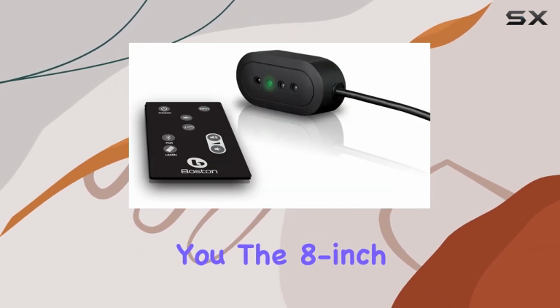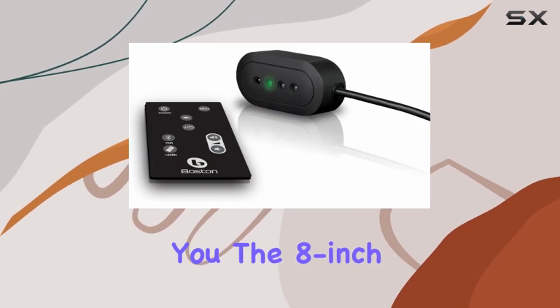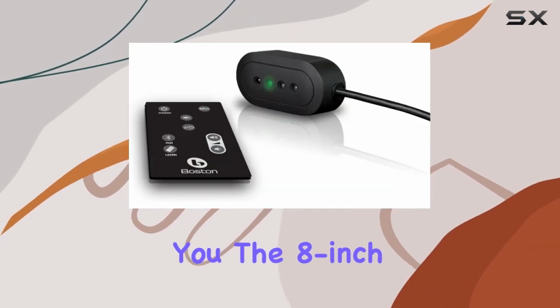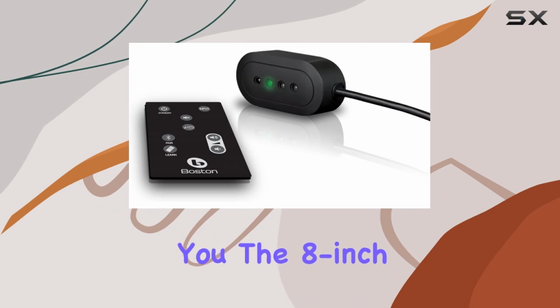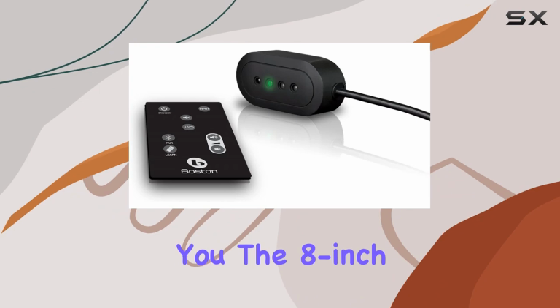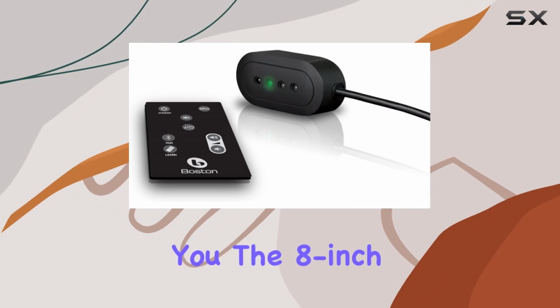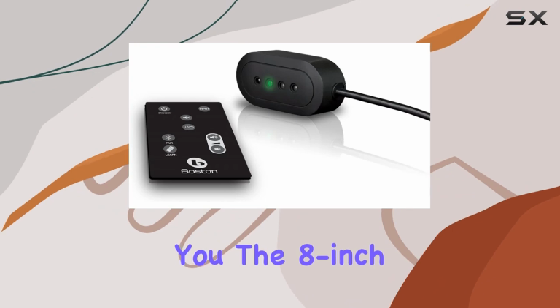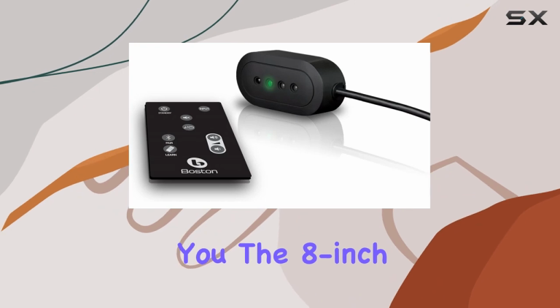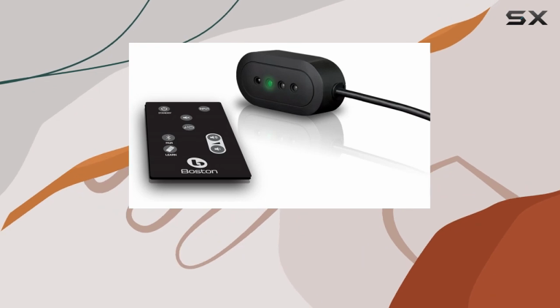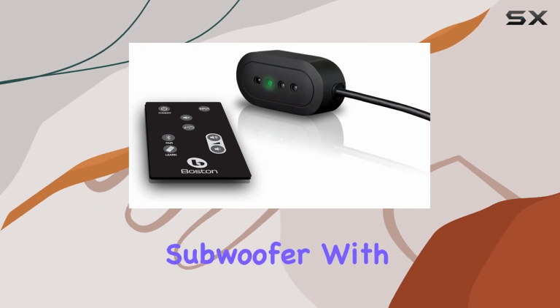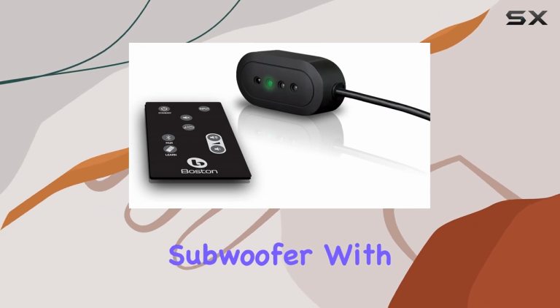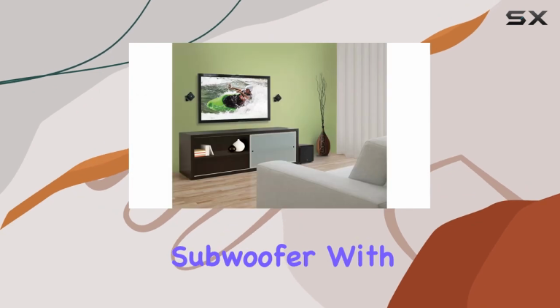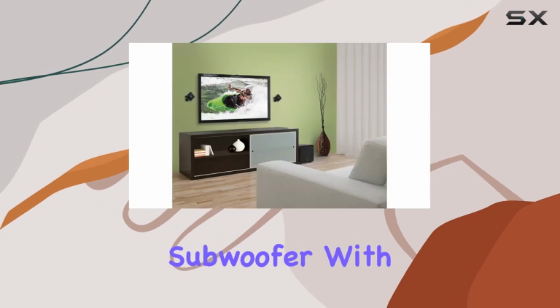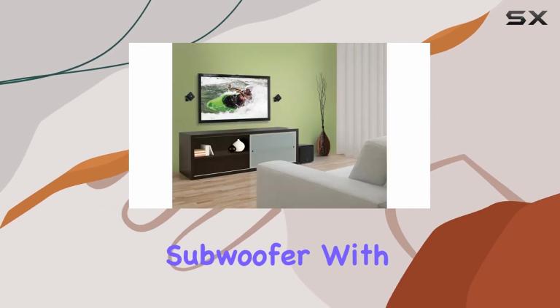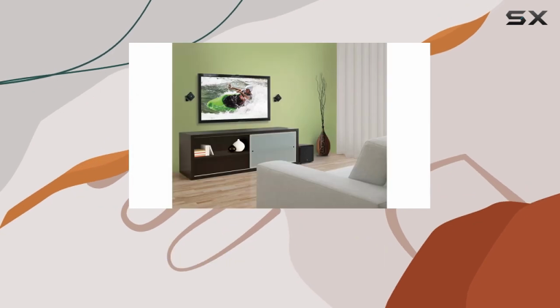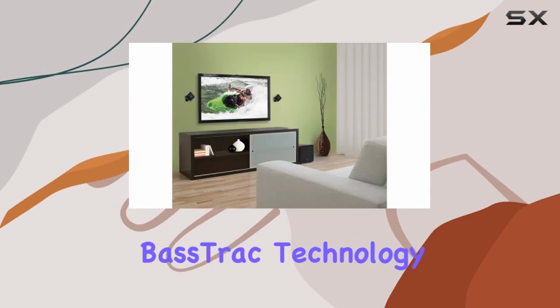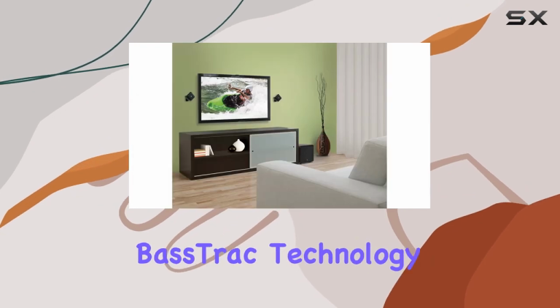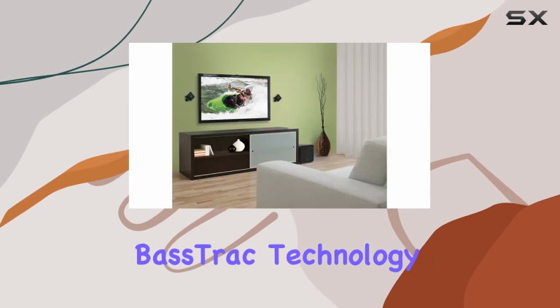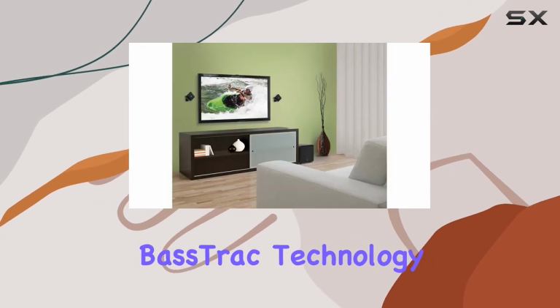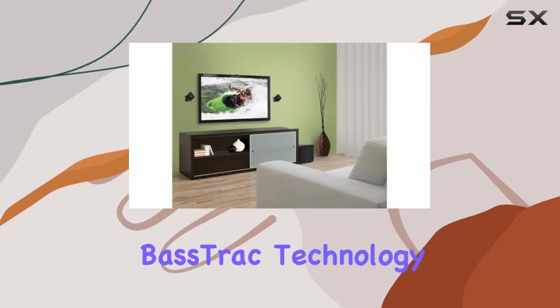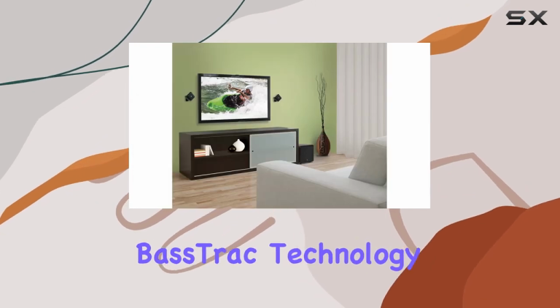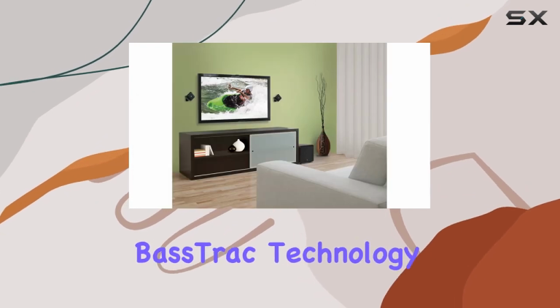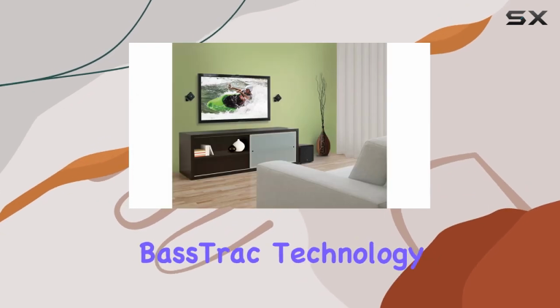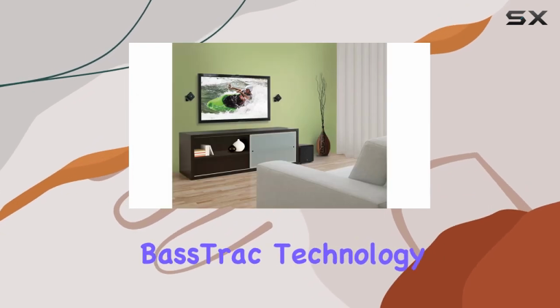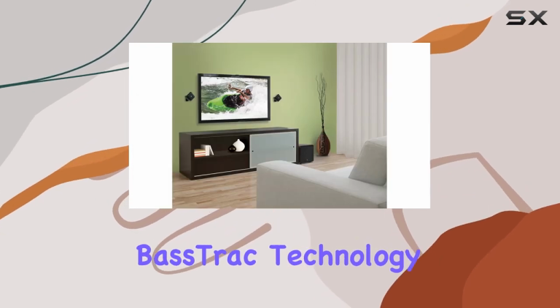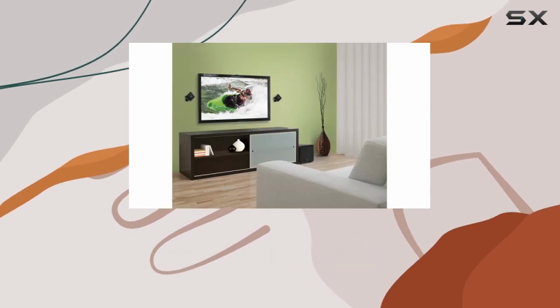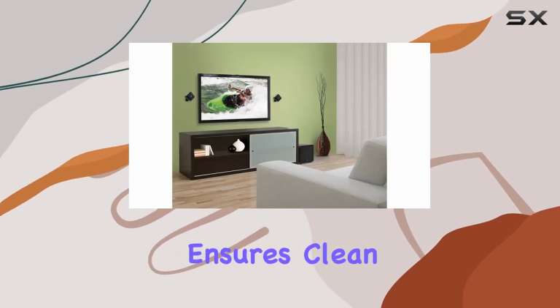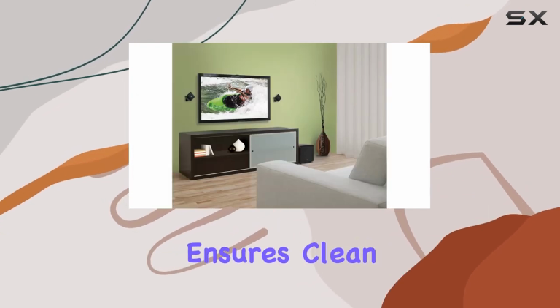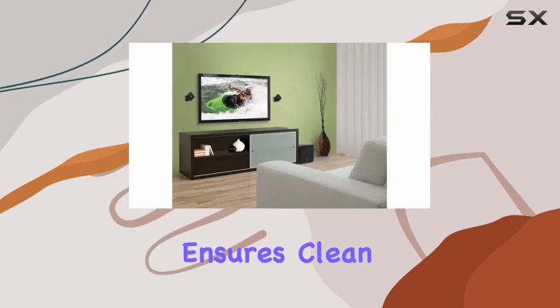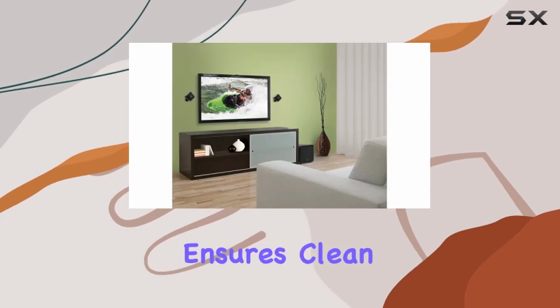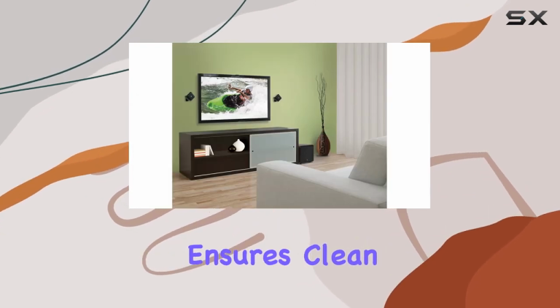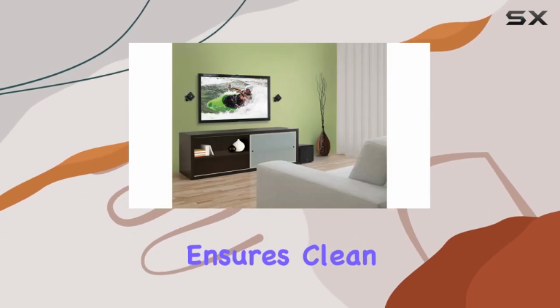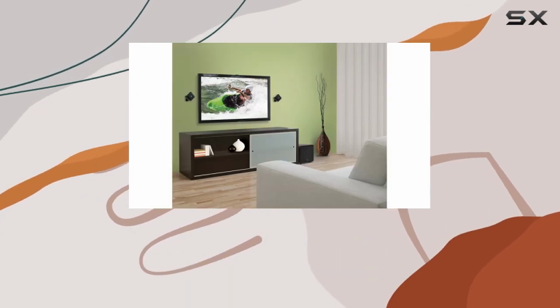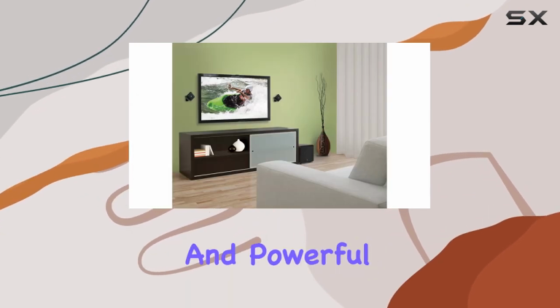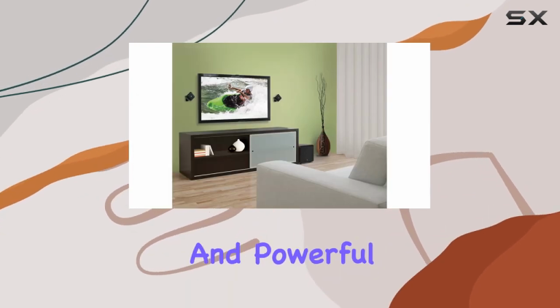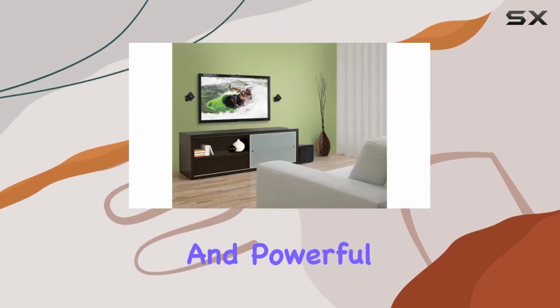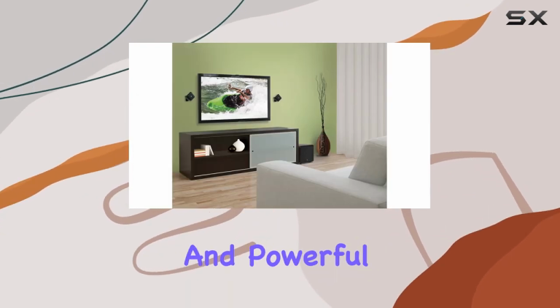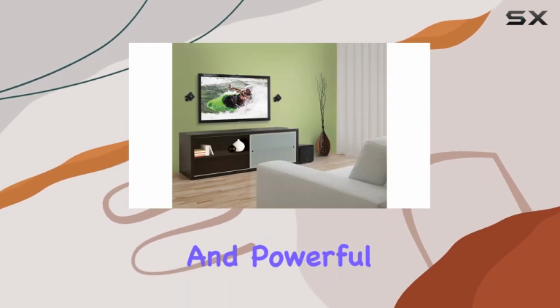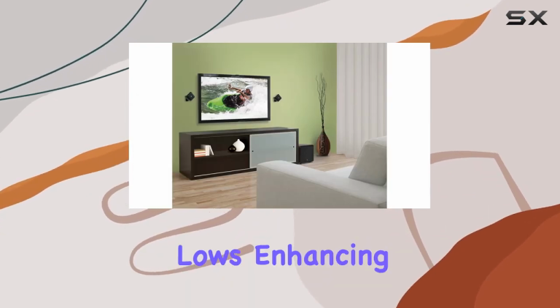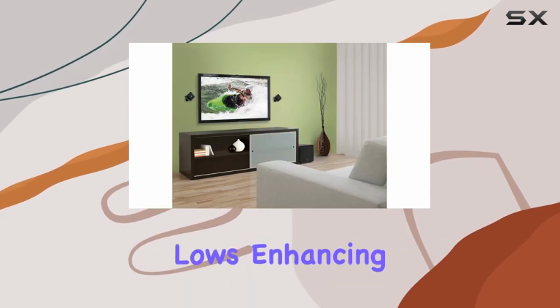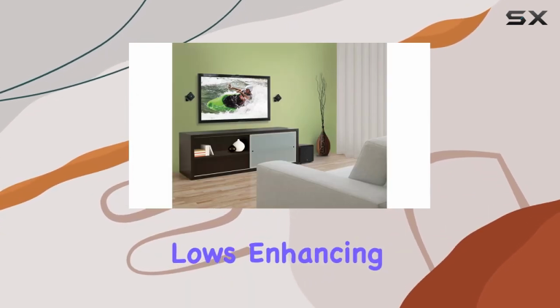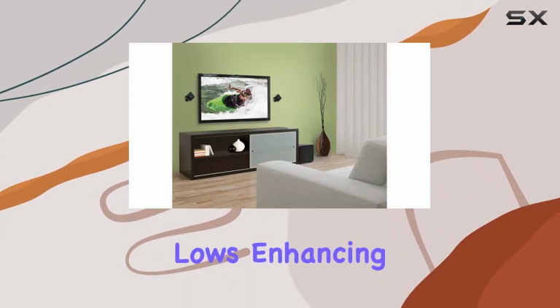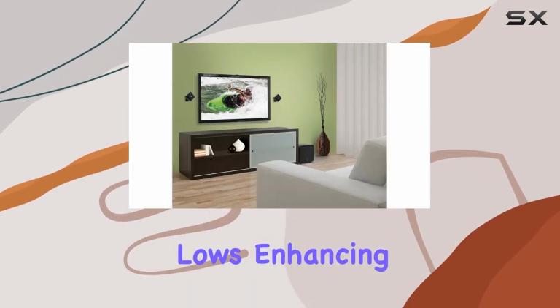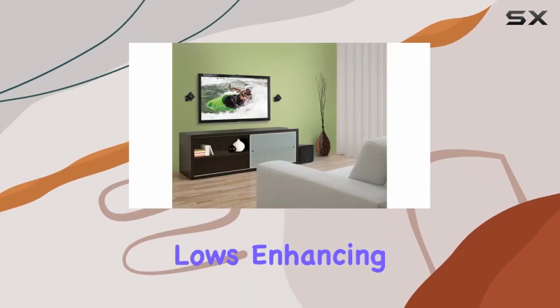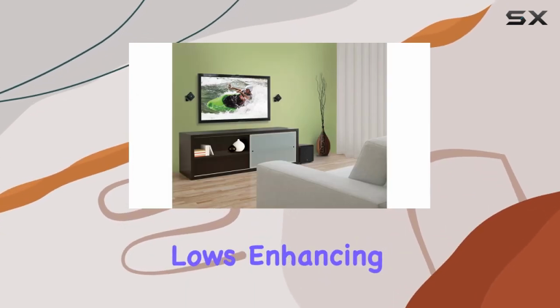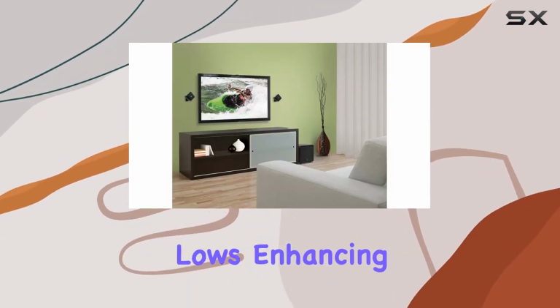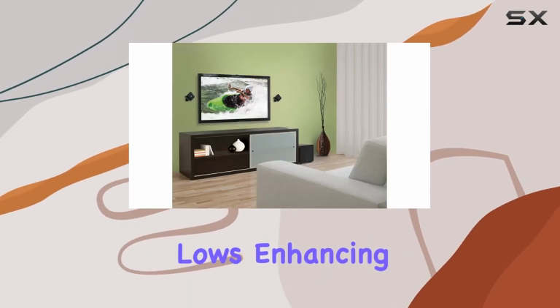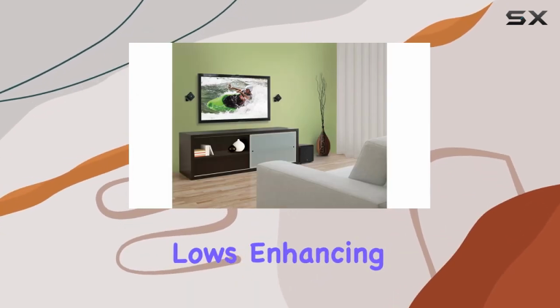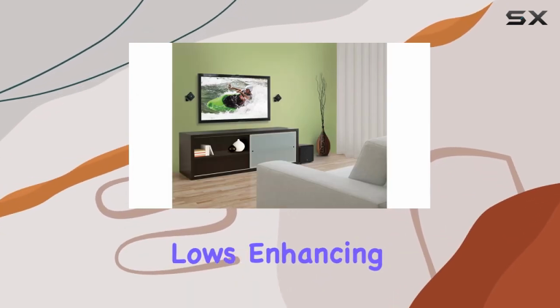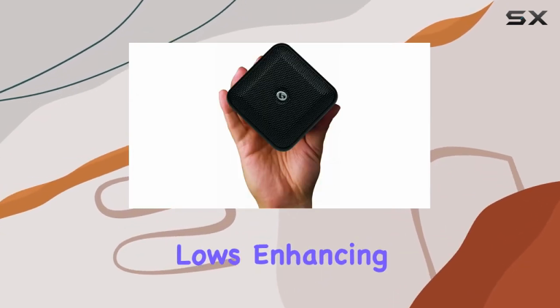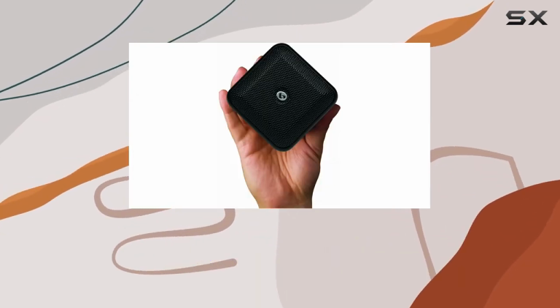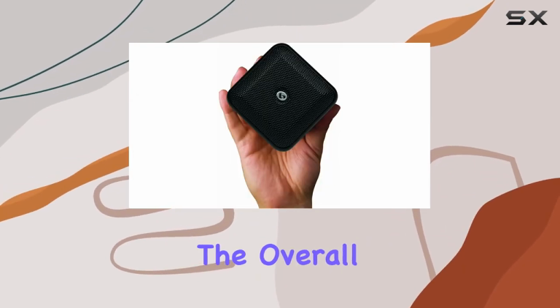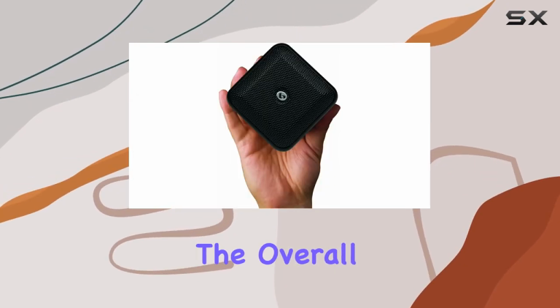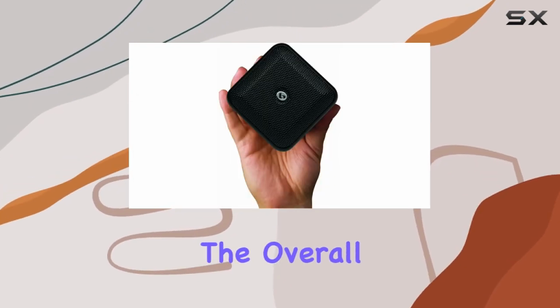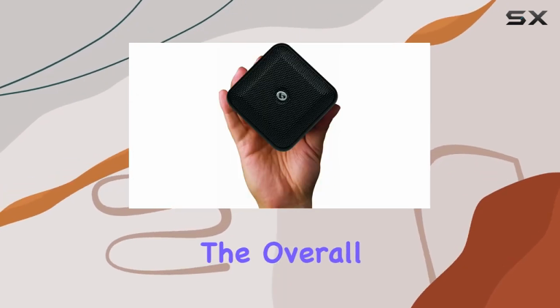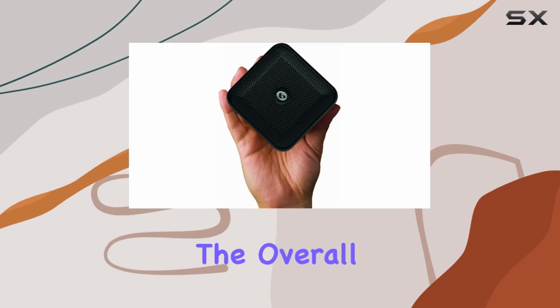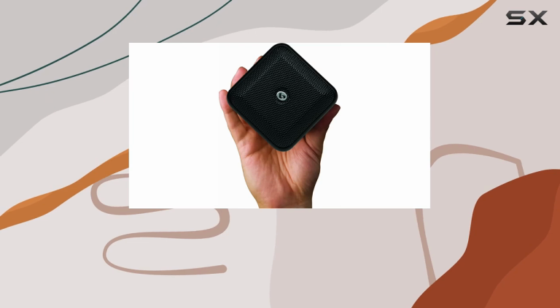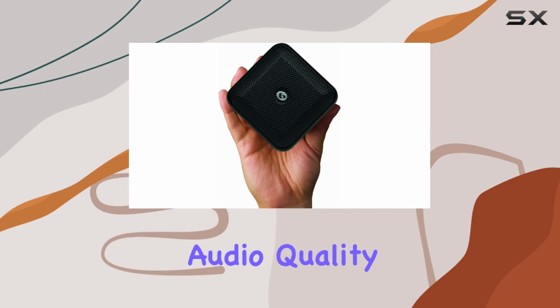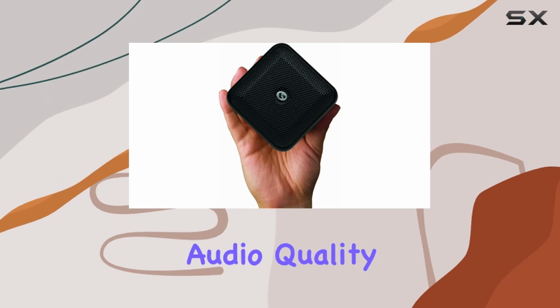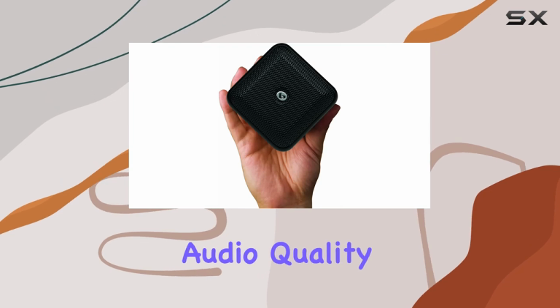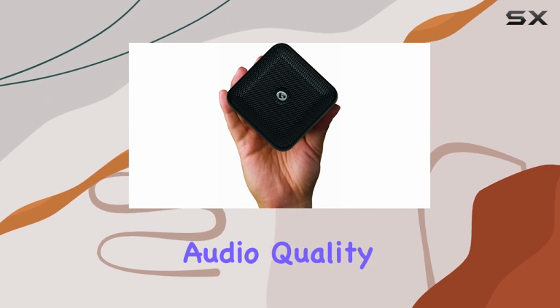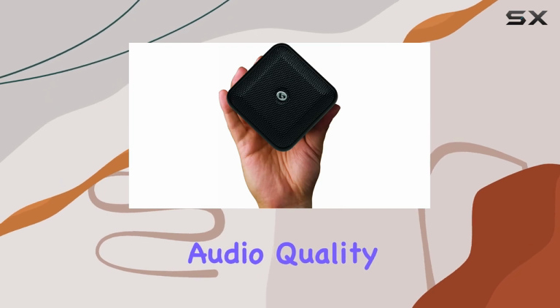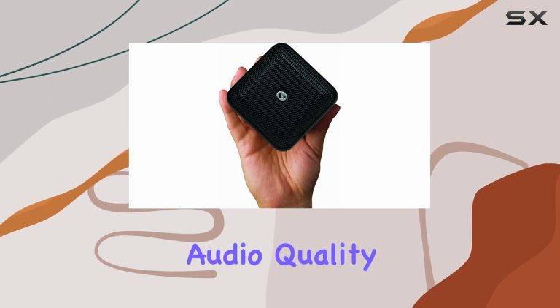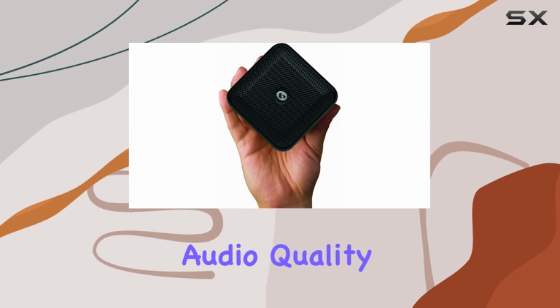The 8-inch subwoofer with bass track technology ensures clean and powerful lows, enhancing the overall audio quality.